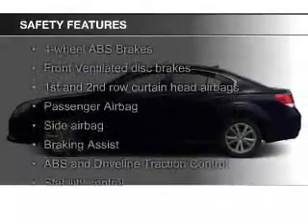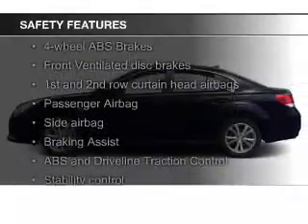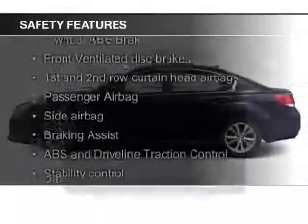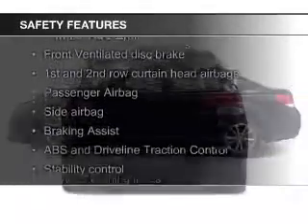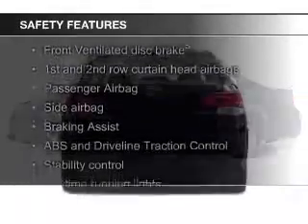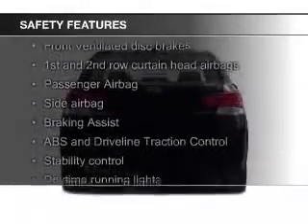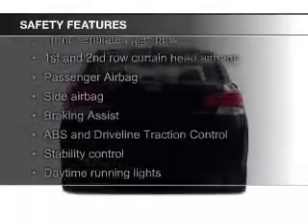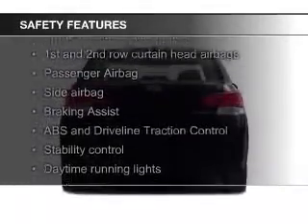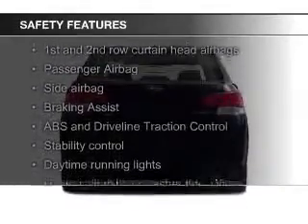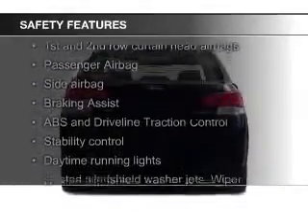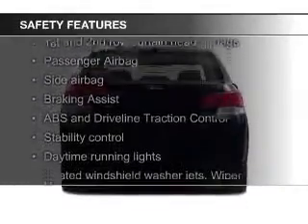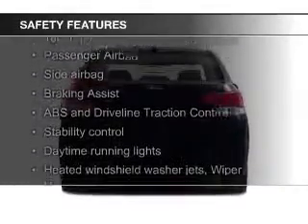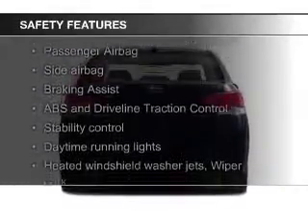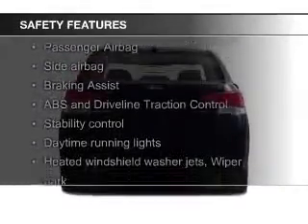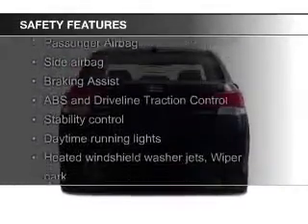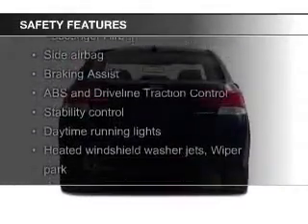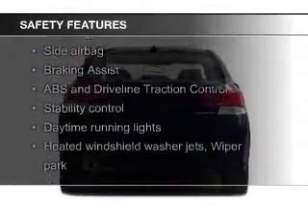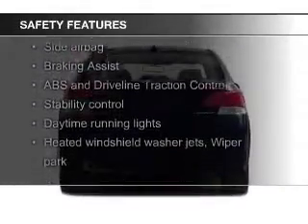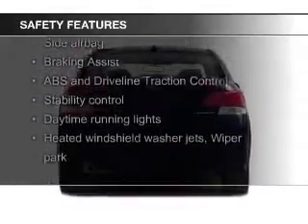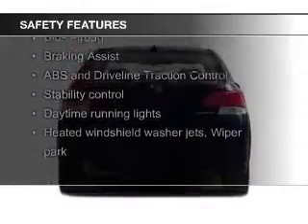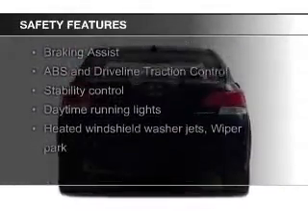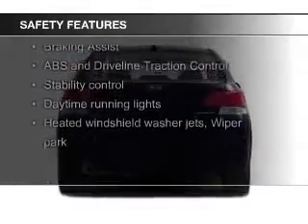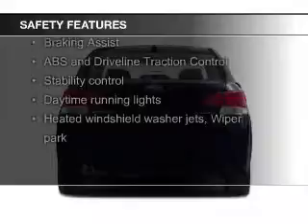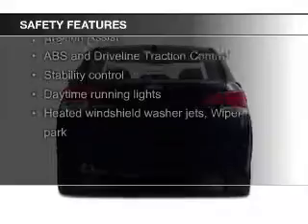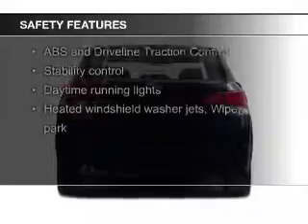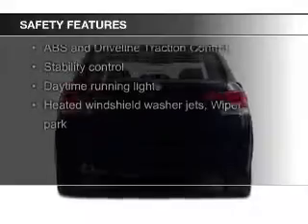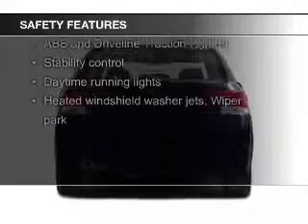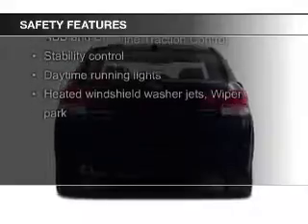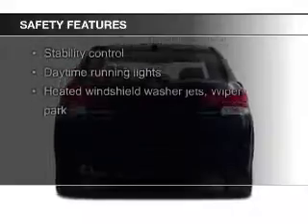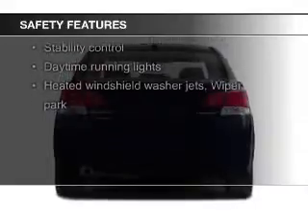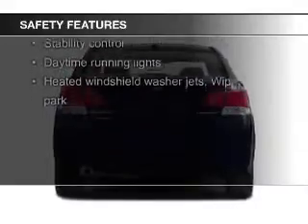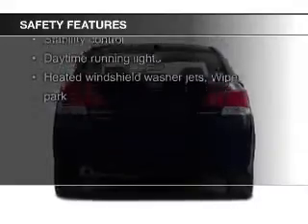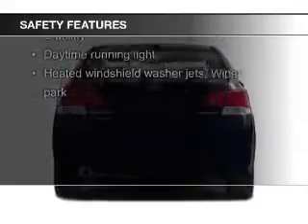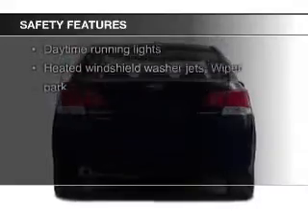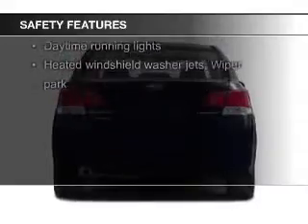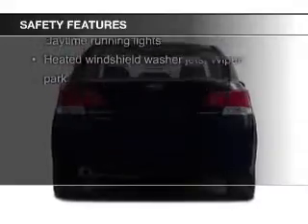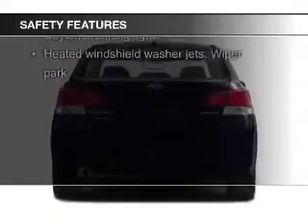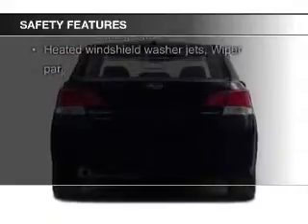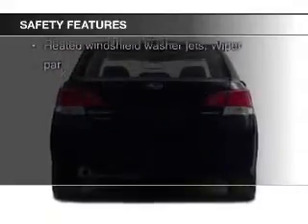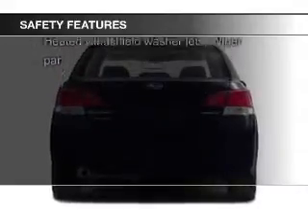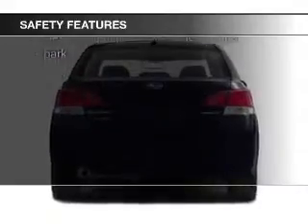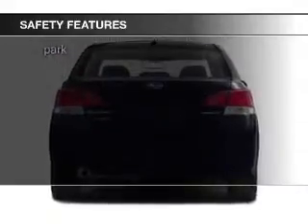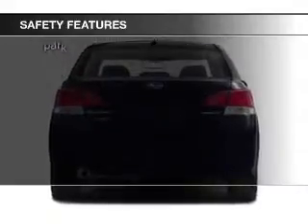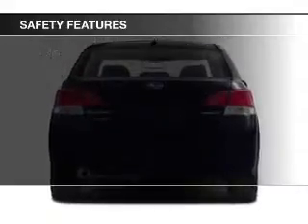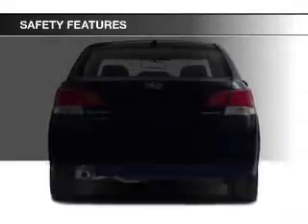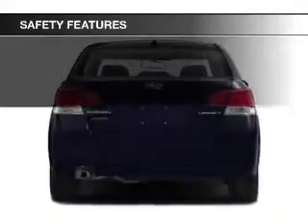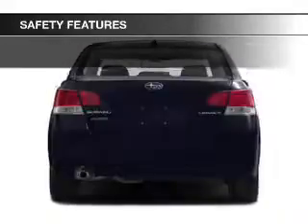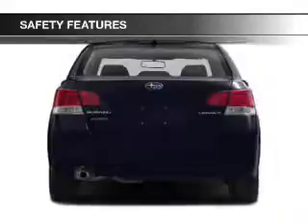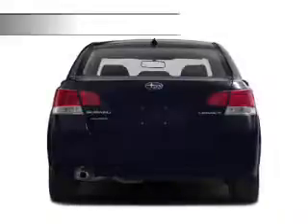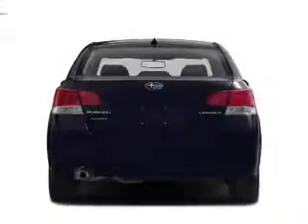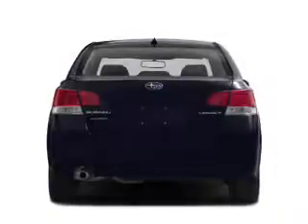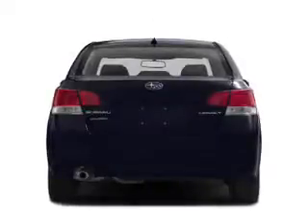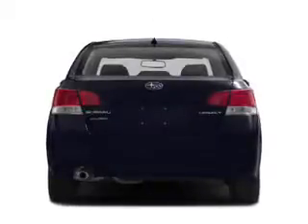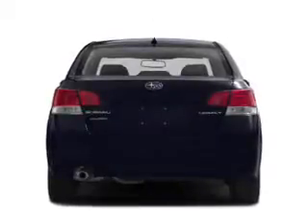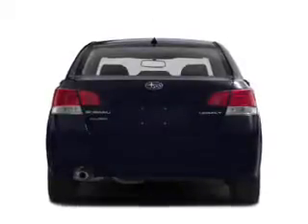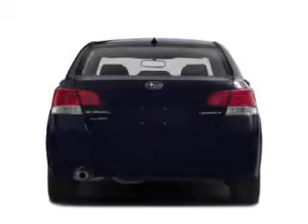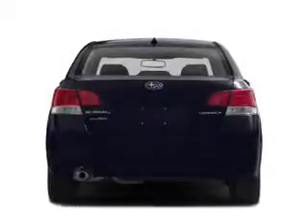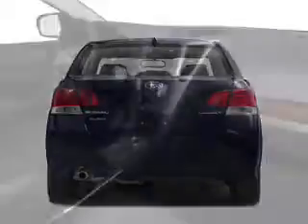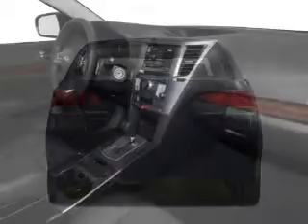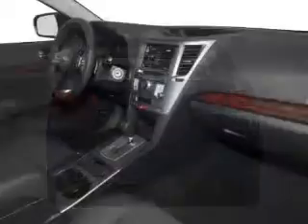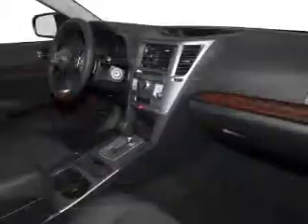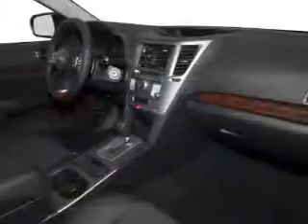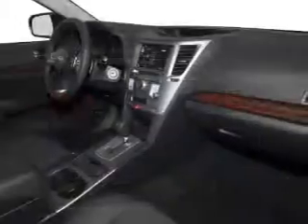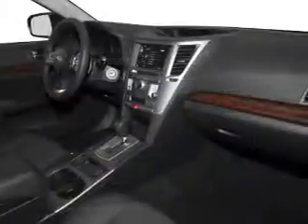Safety was made a priority with these features: fog lights, curtain head airbags, side airbags, independent suspension, brake assist, and traction control.